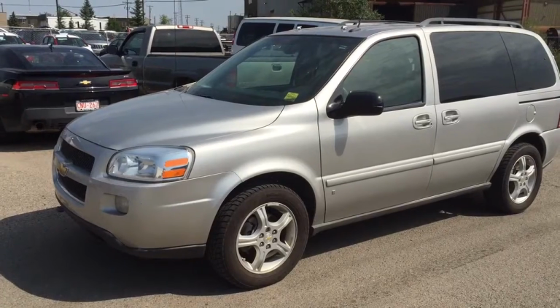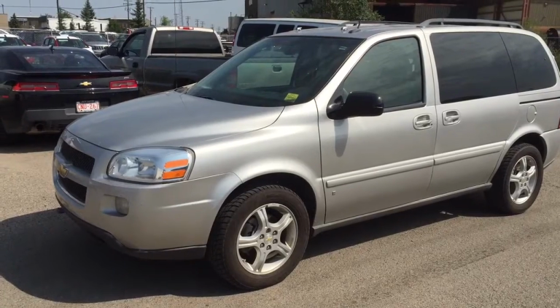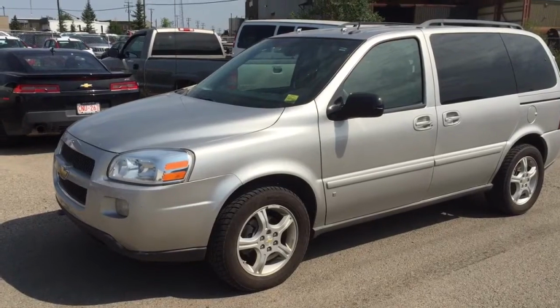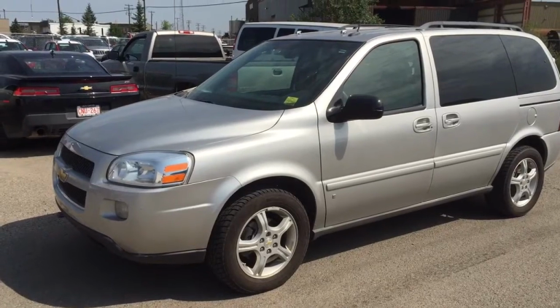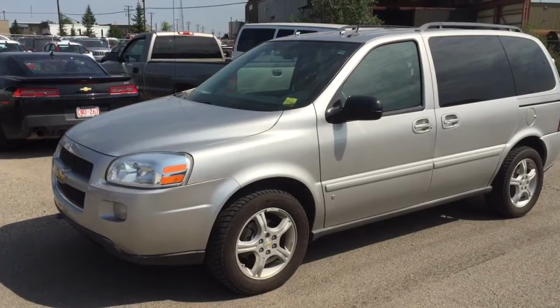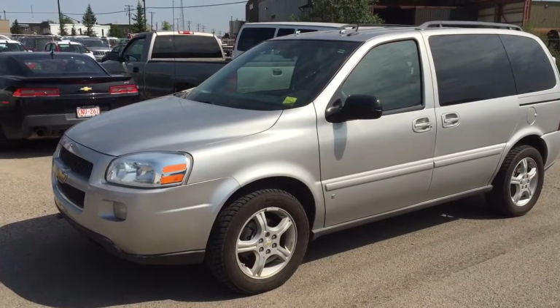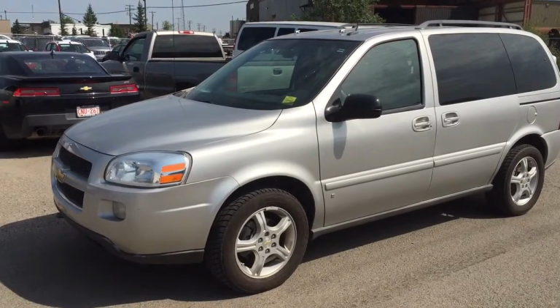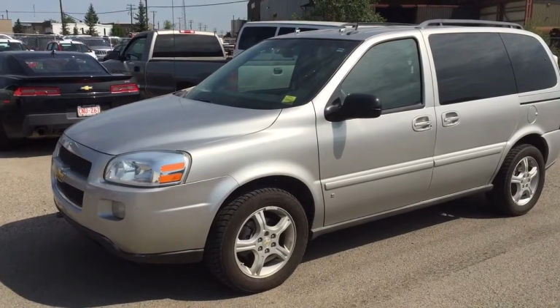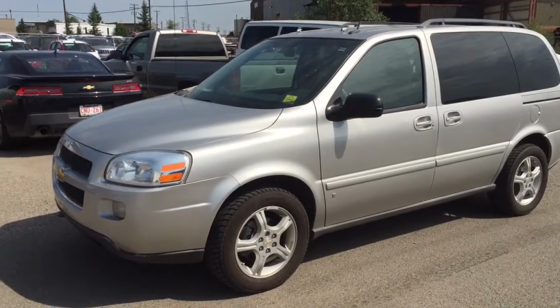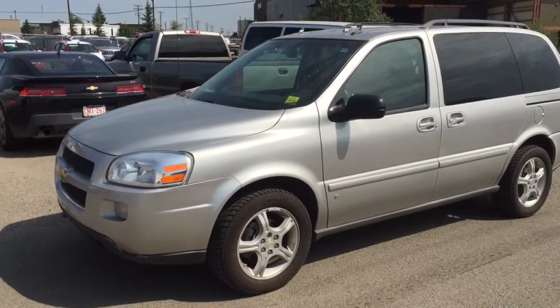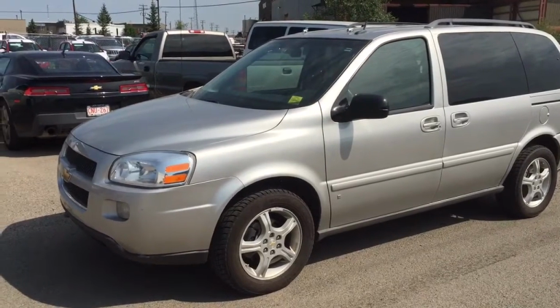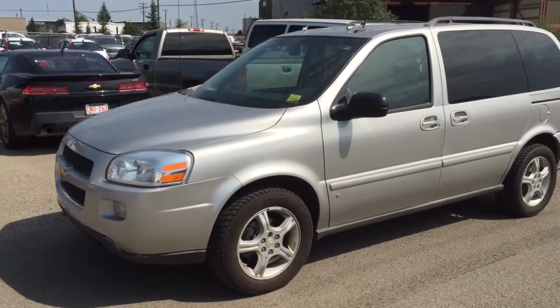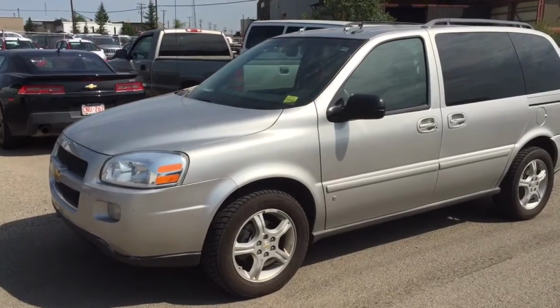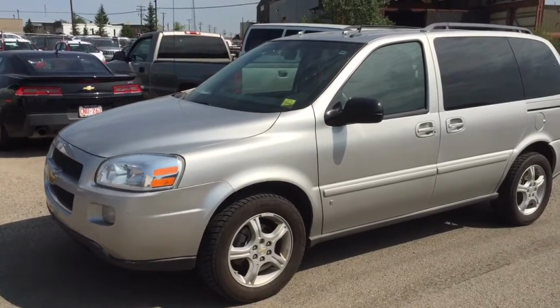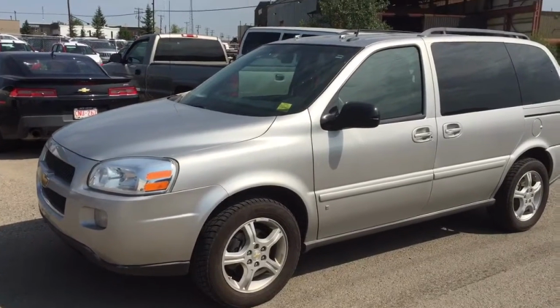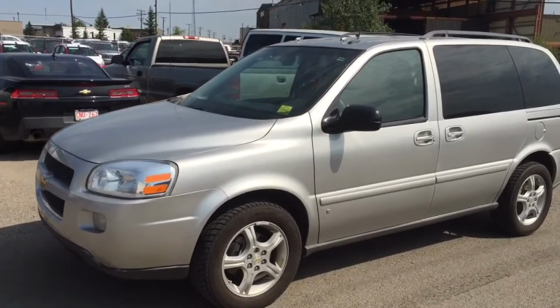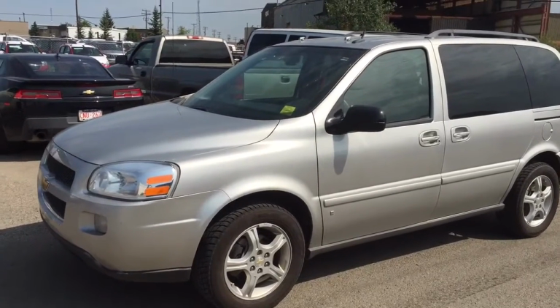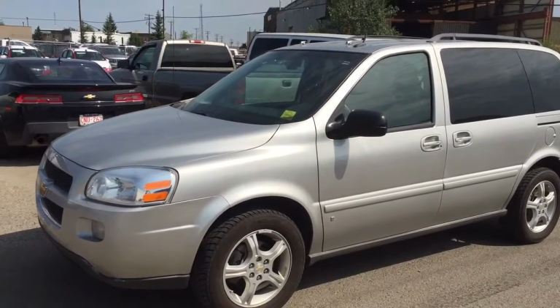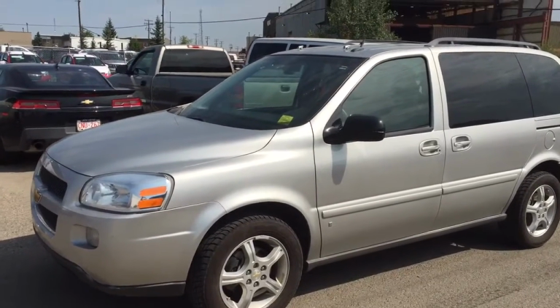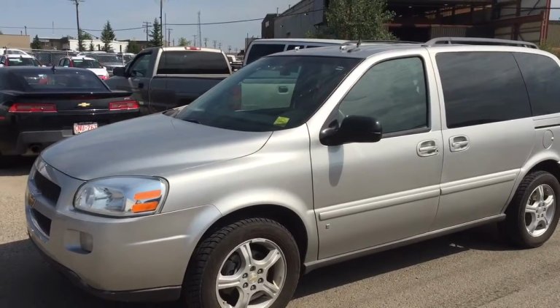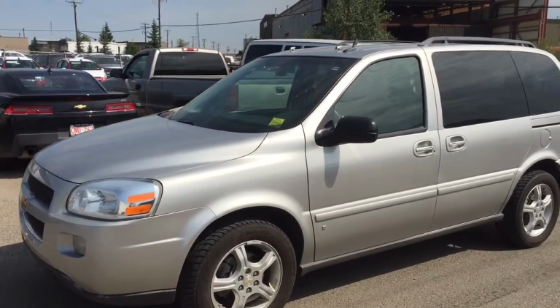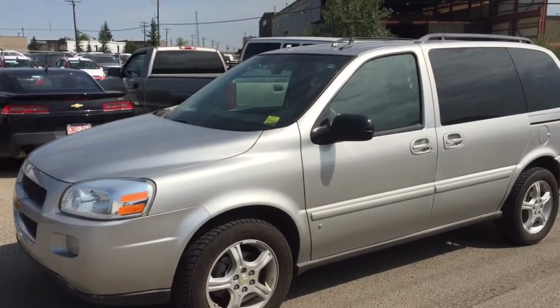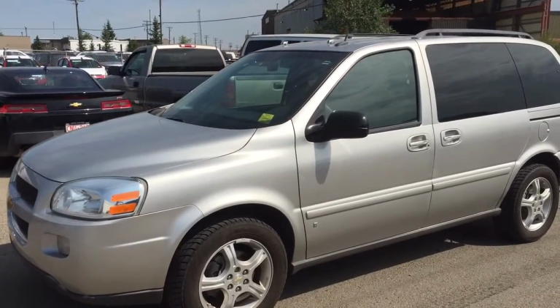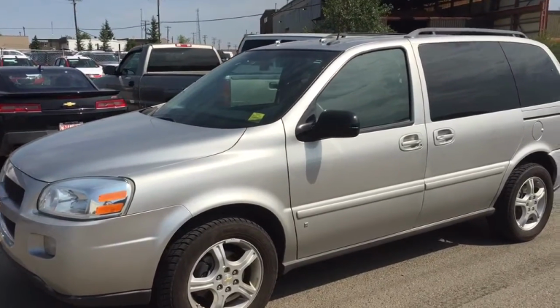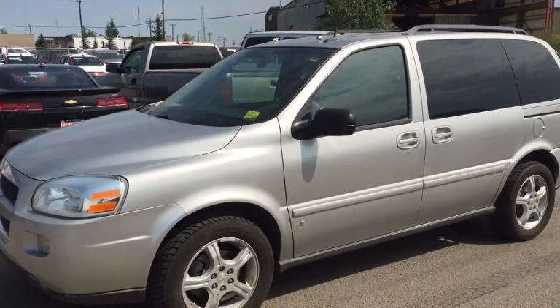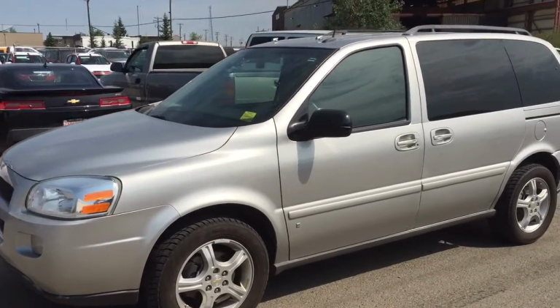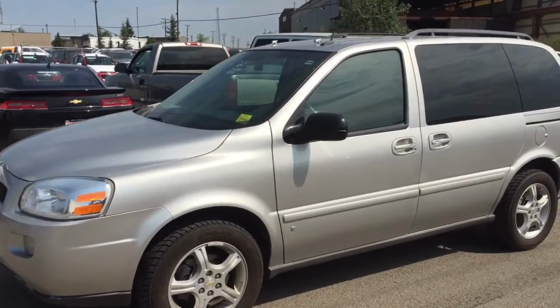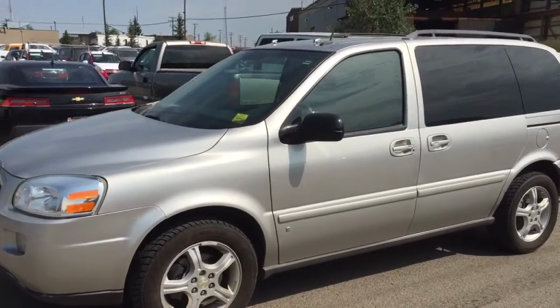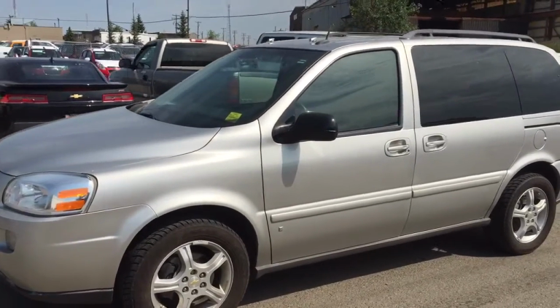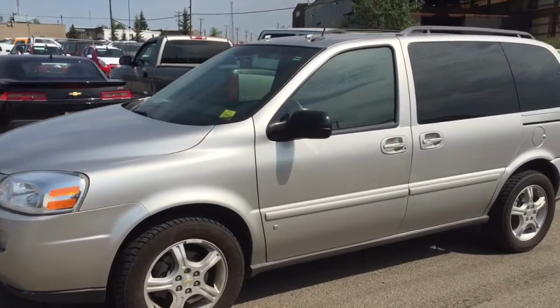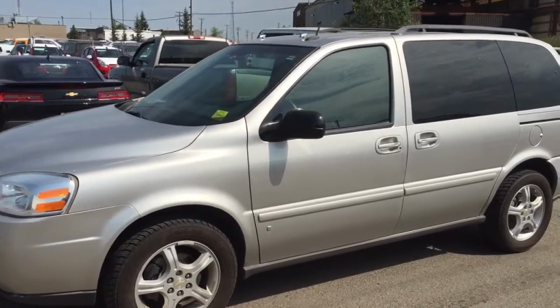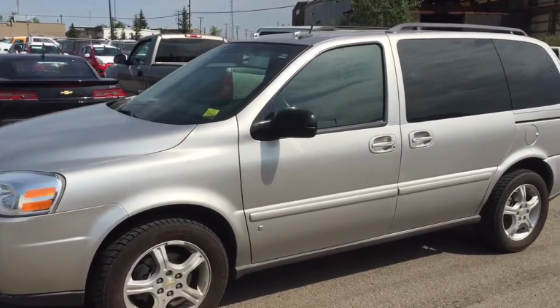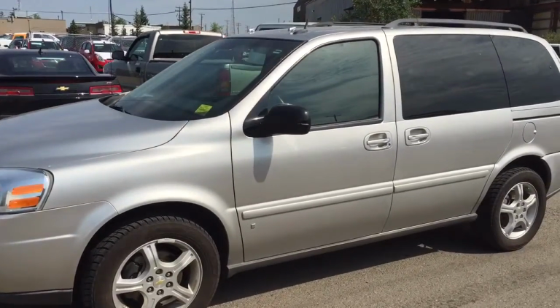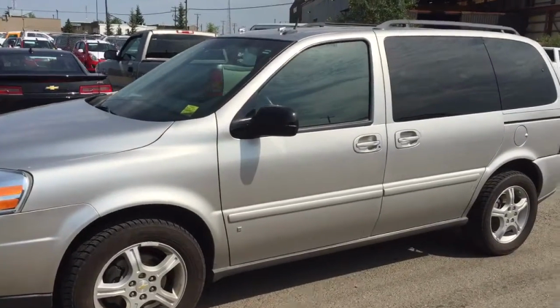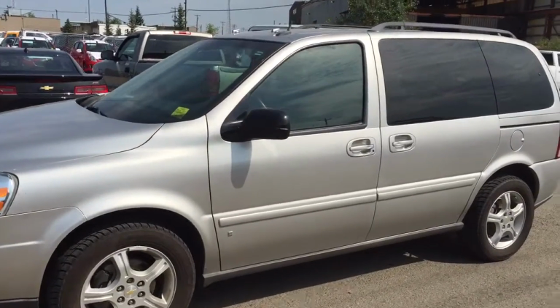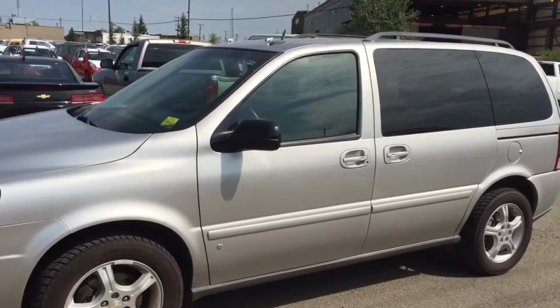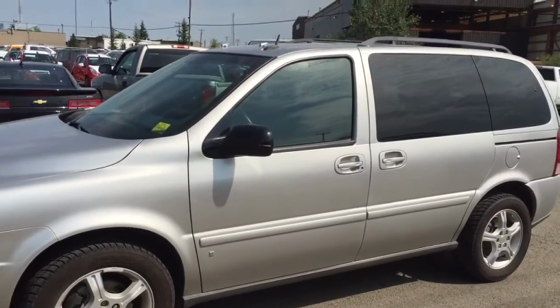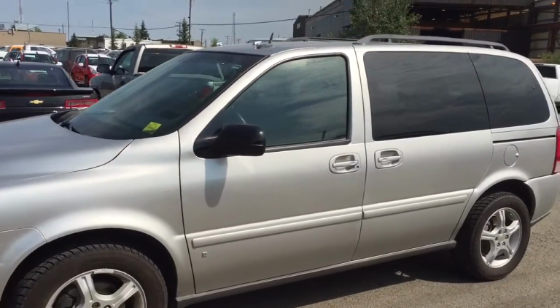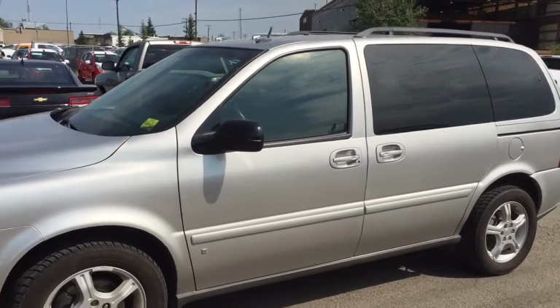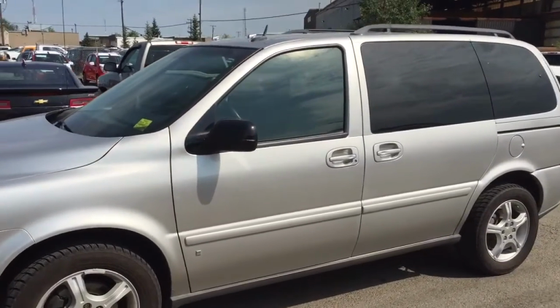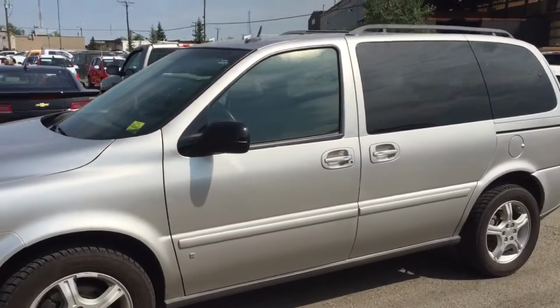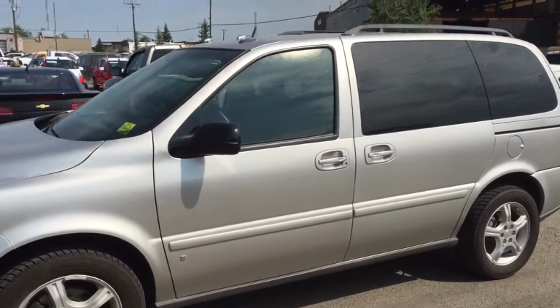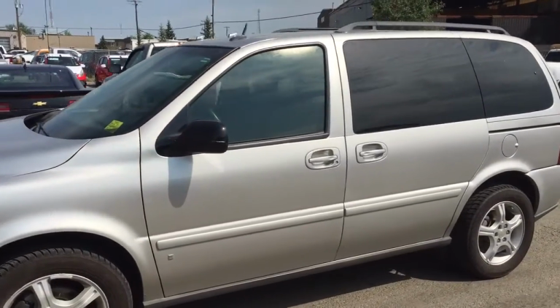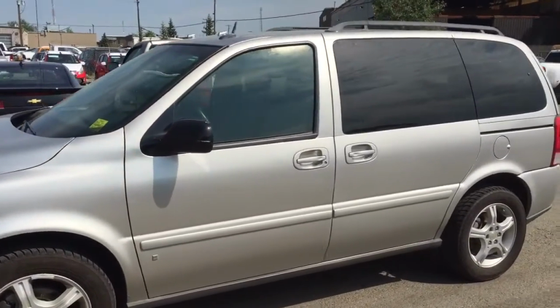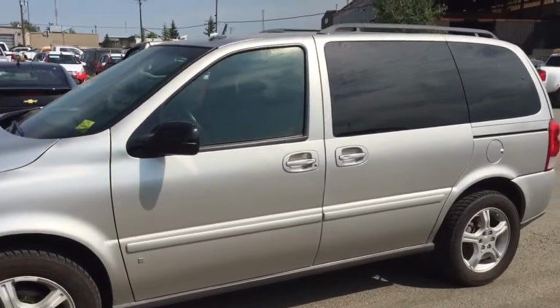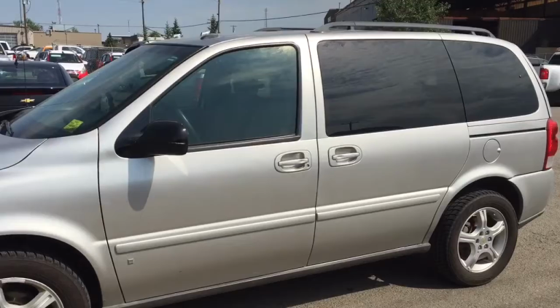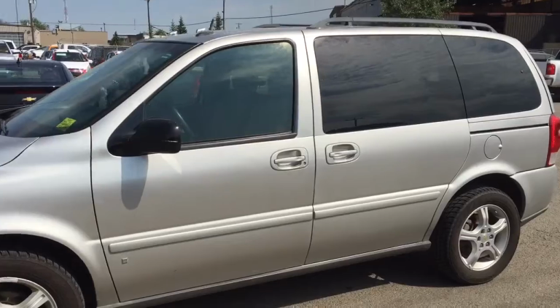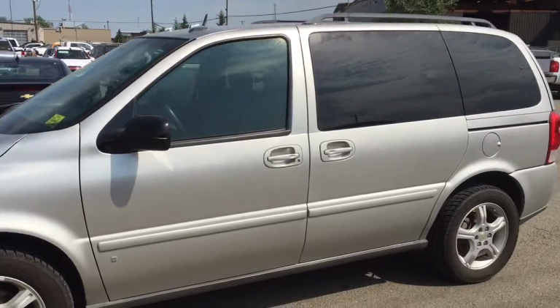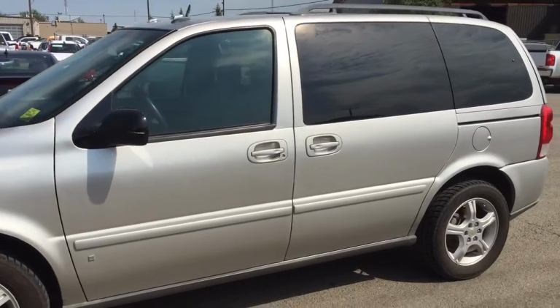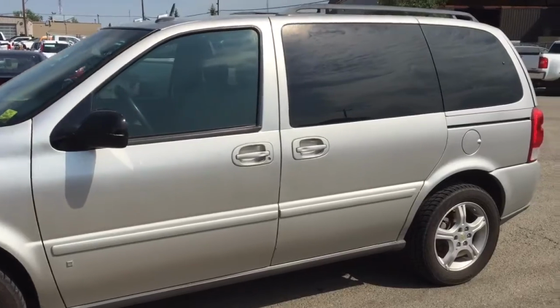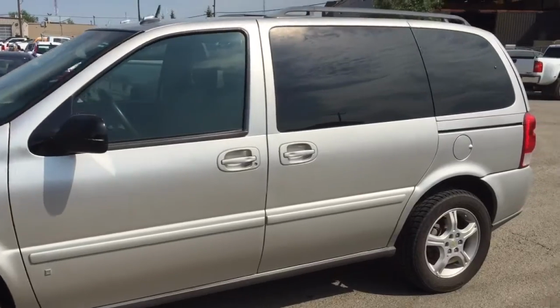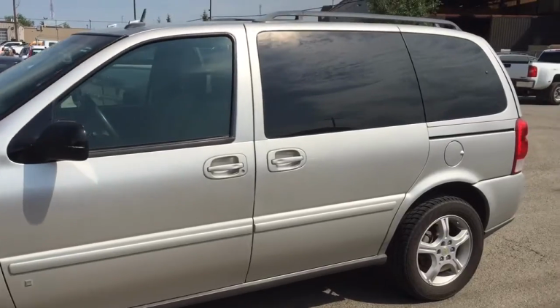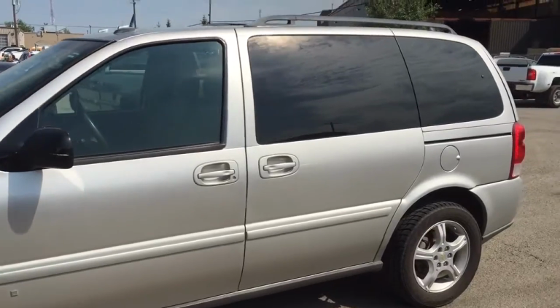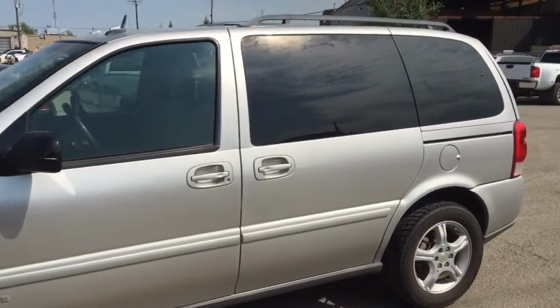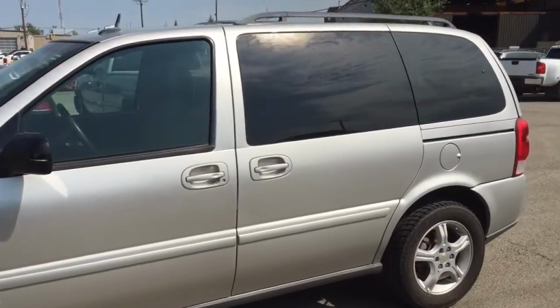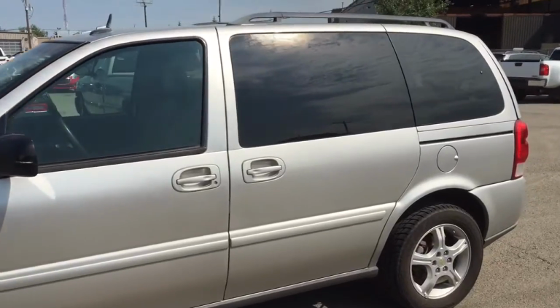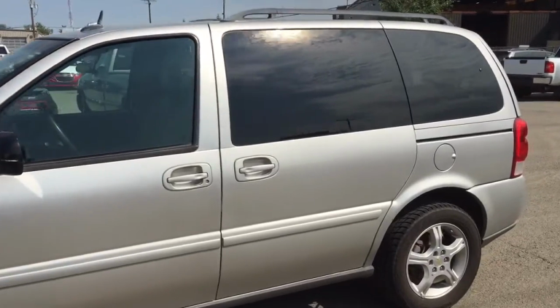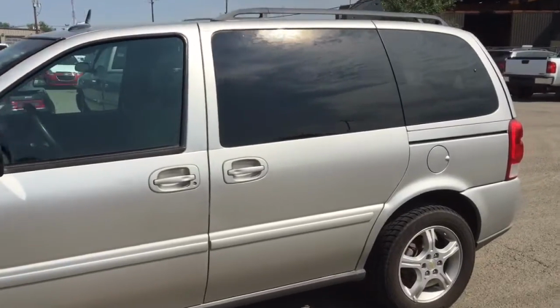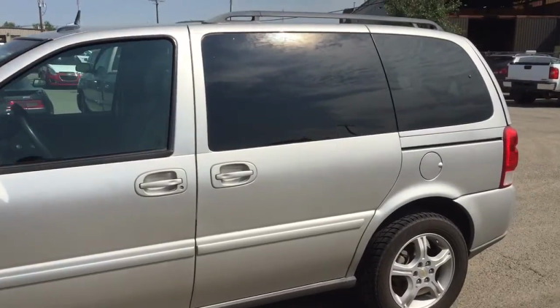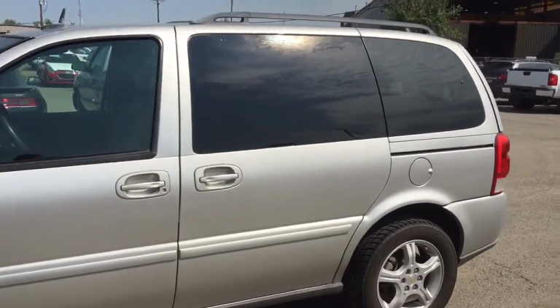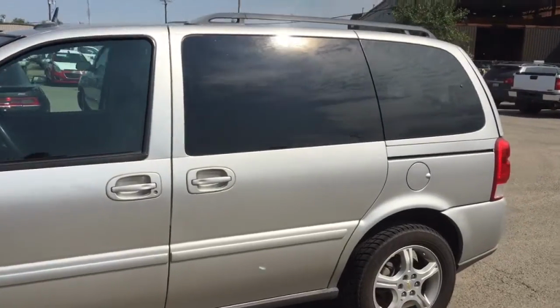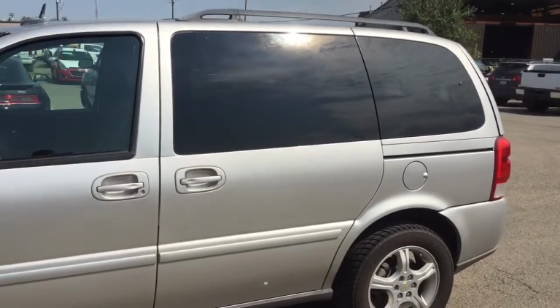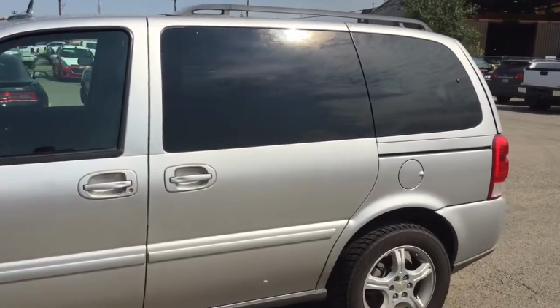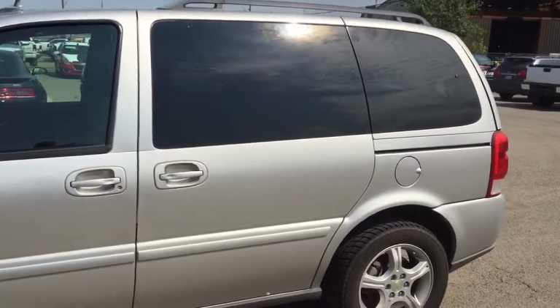Welcome to Davis Chevrolet. This is a pre-owned 2008 Chevrolet Uplander in the color silver.